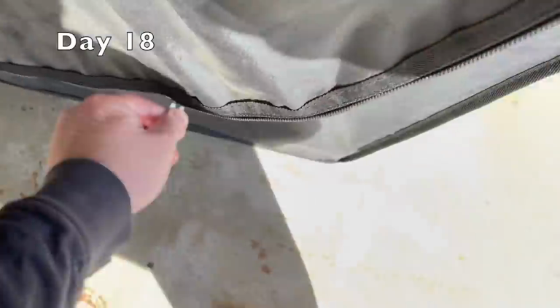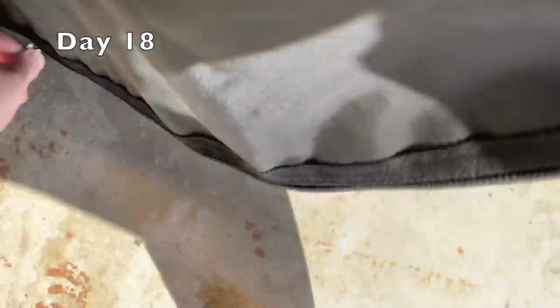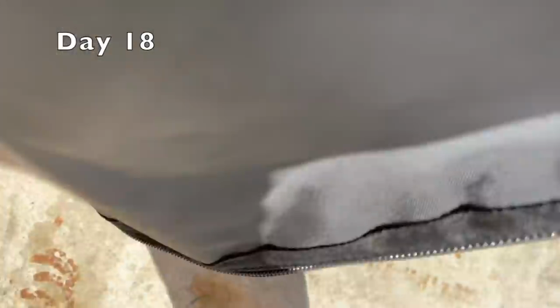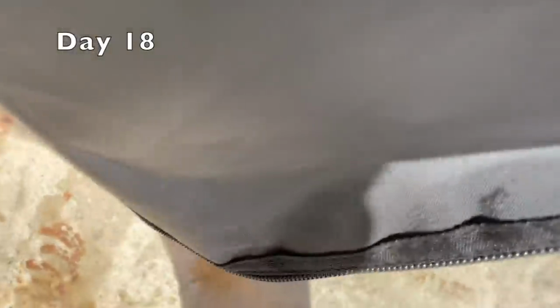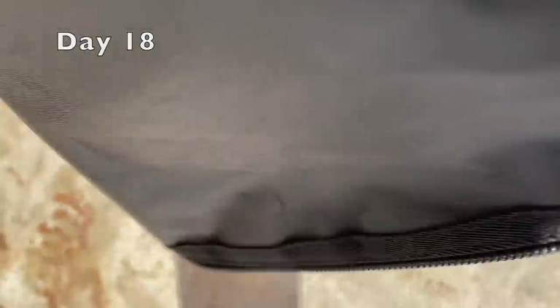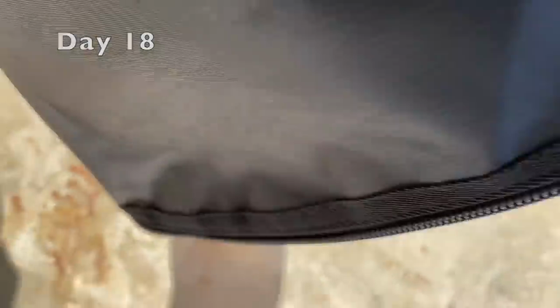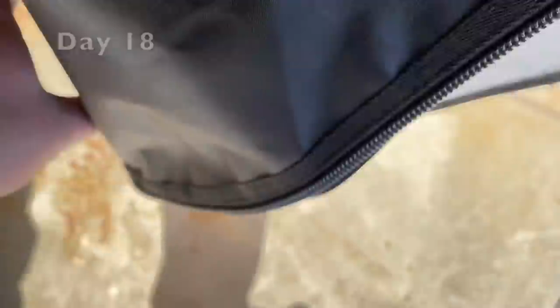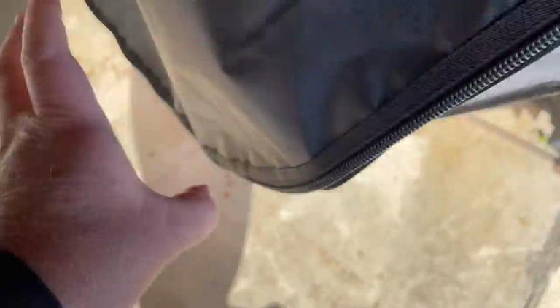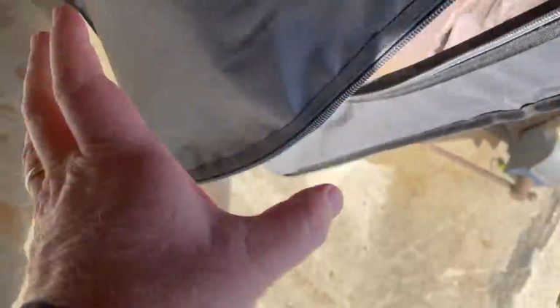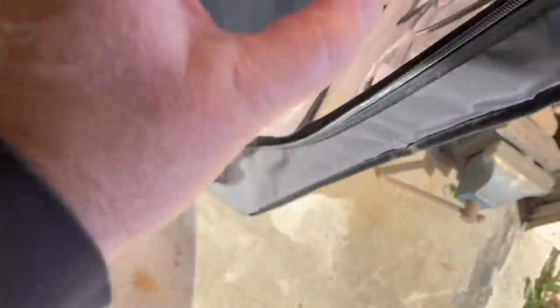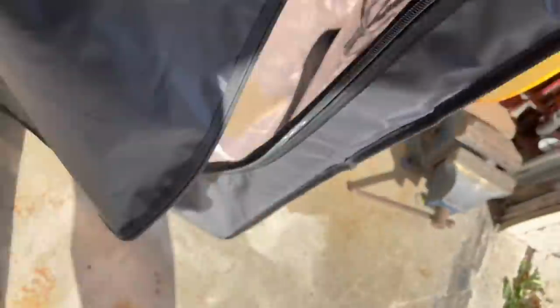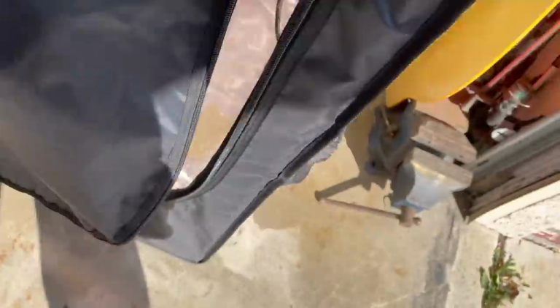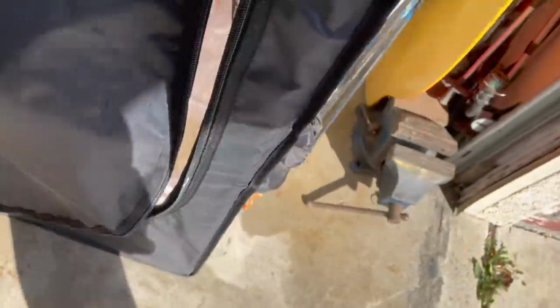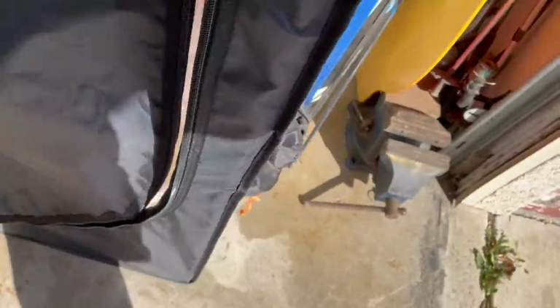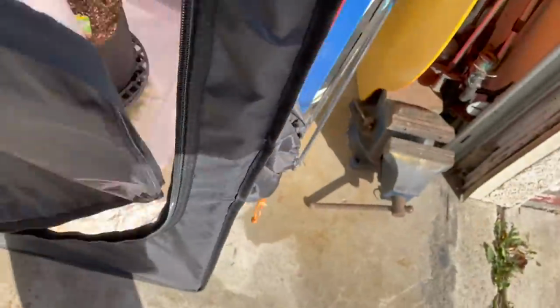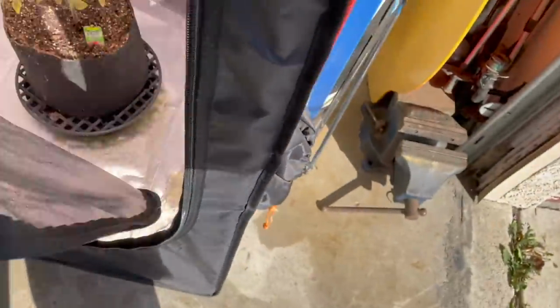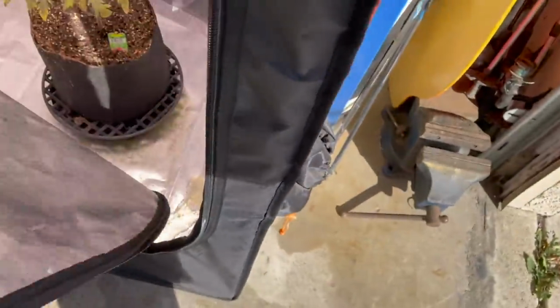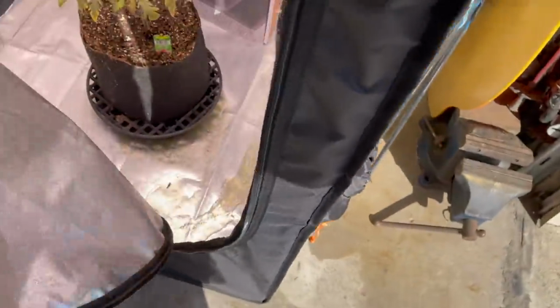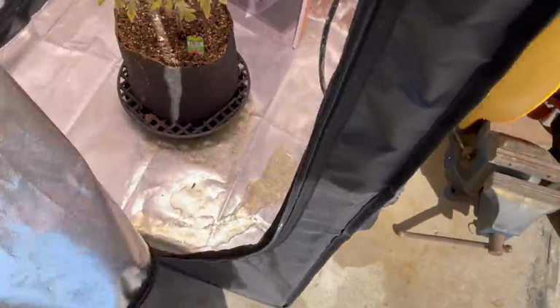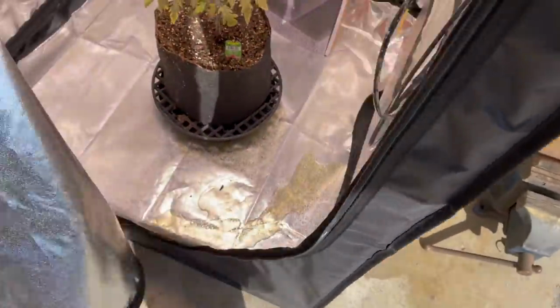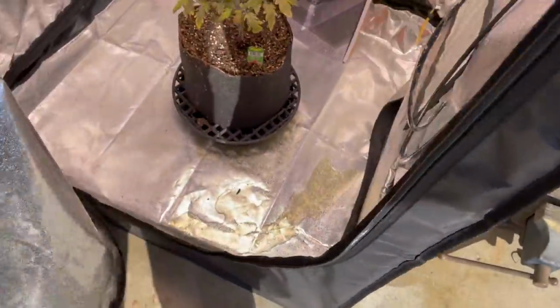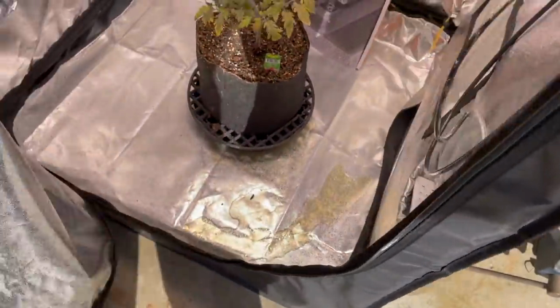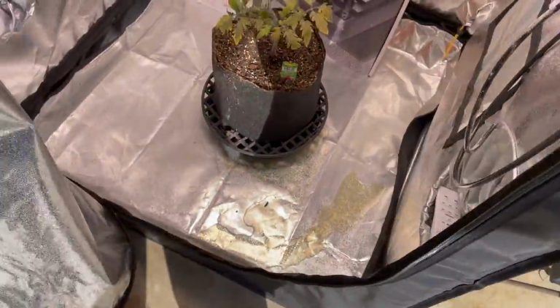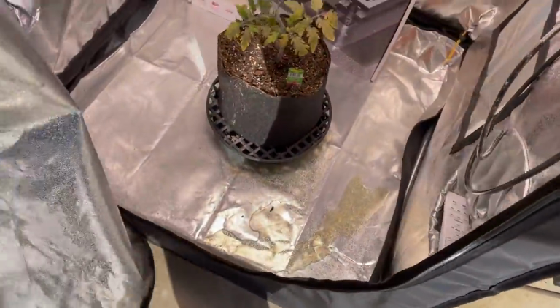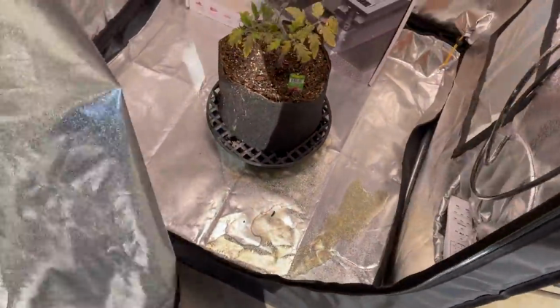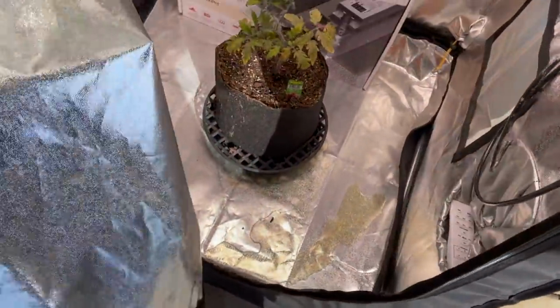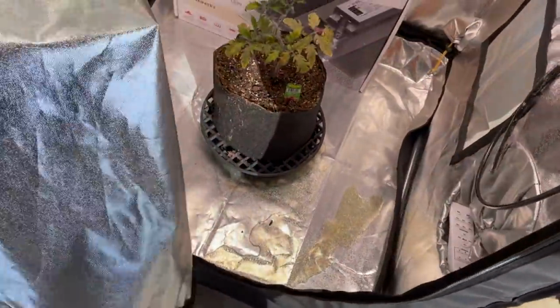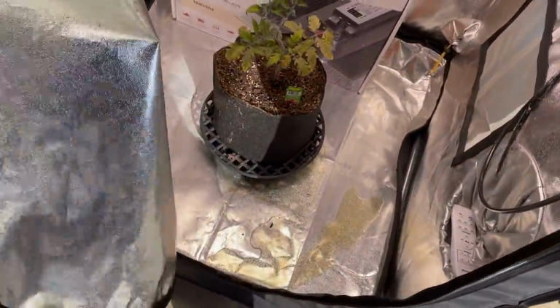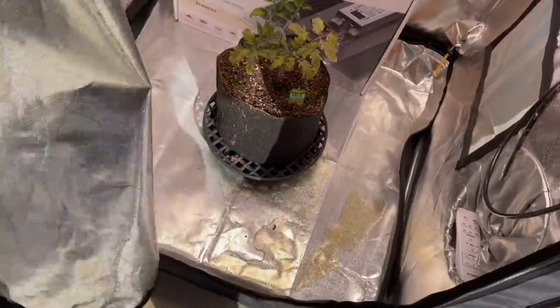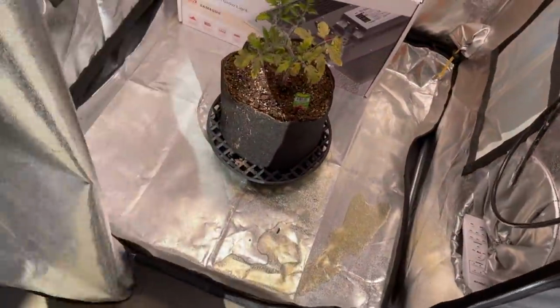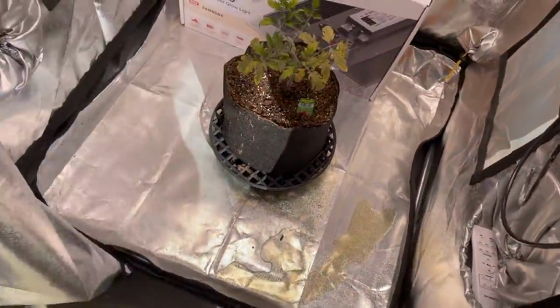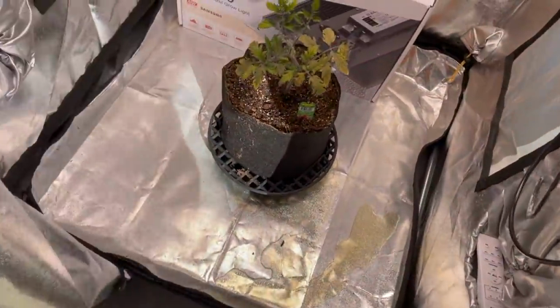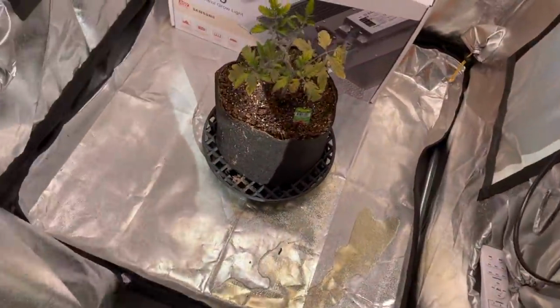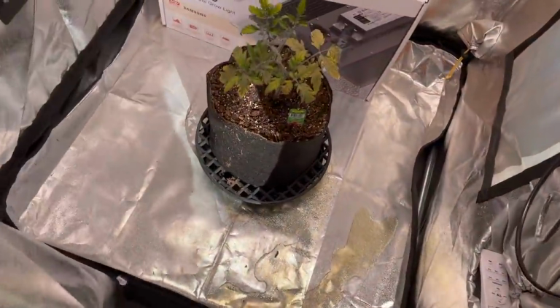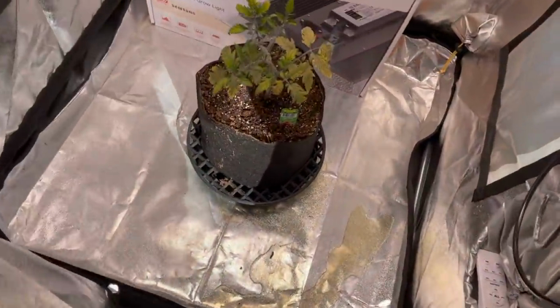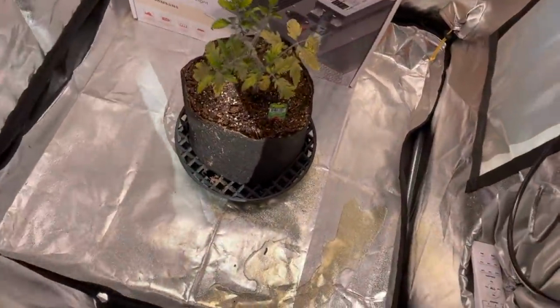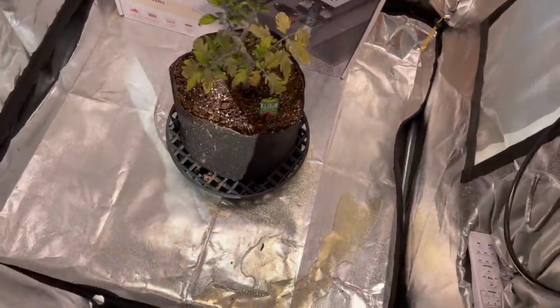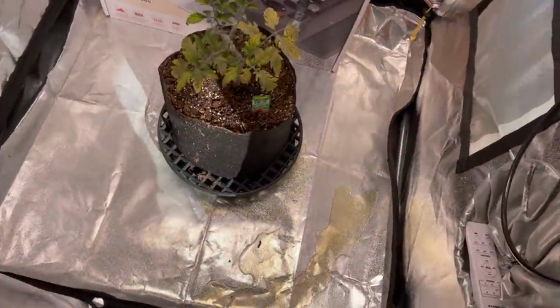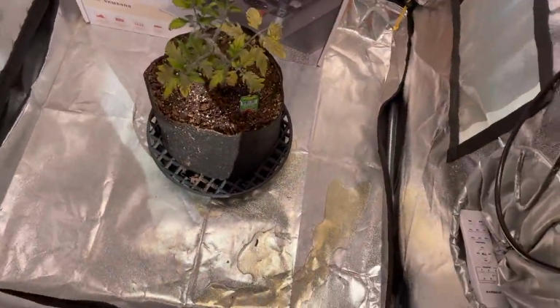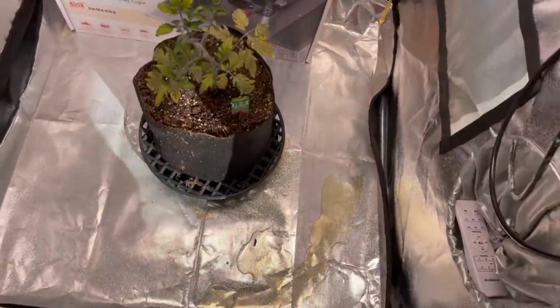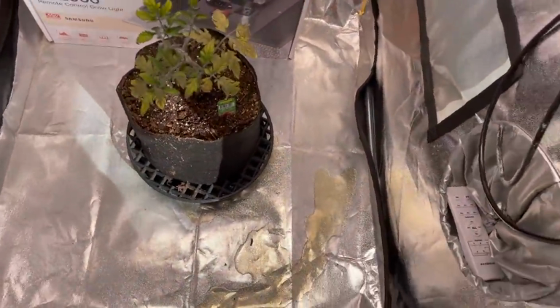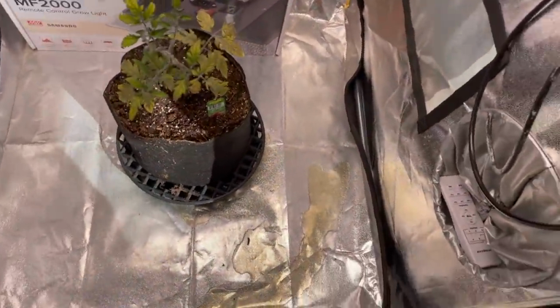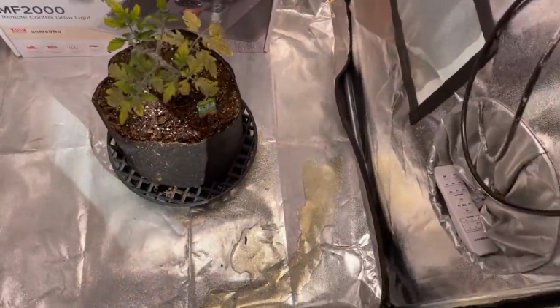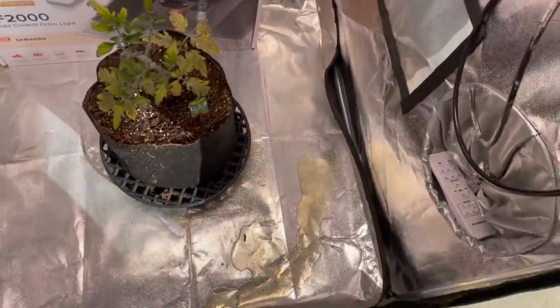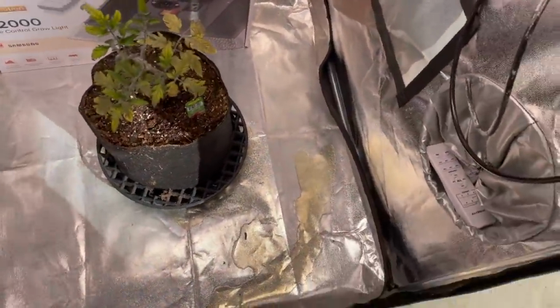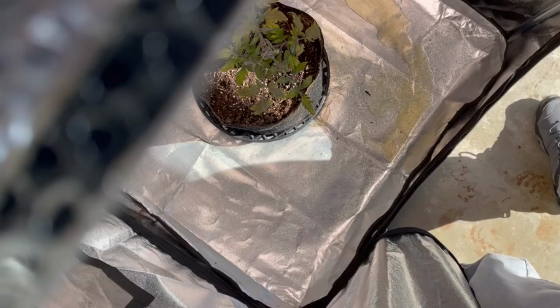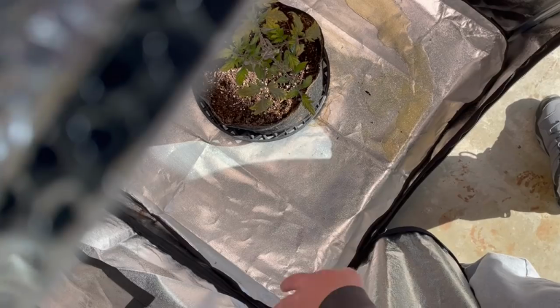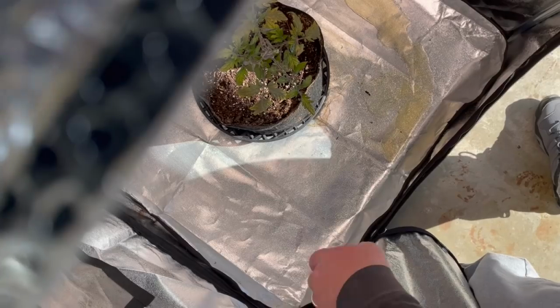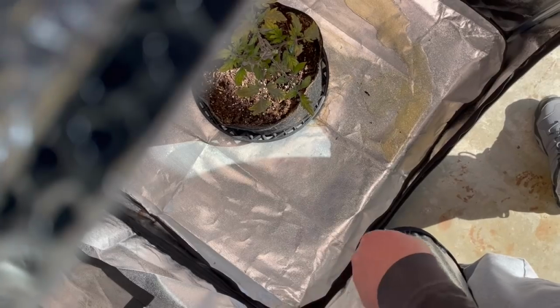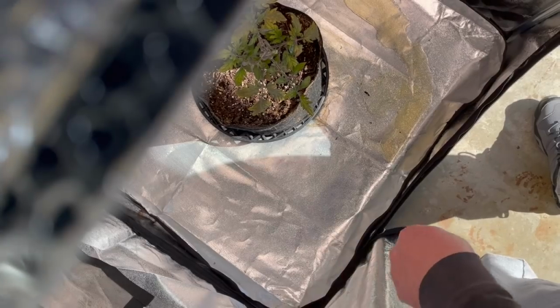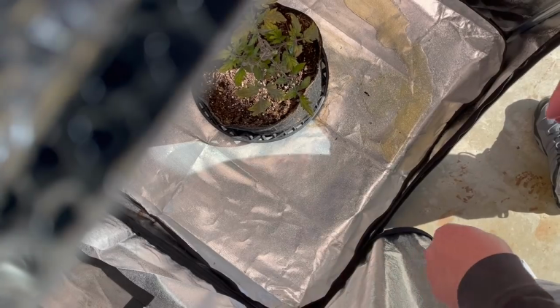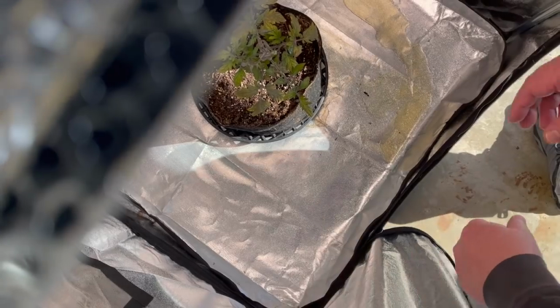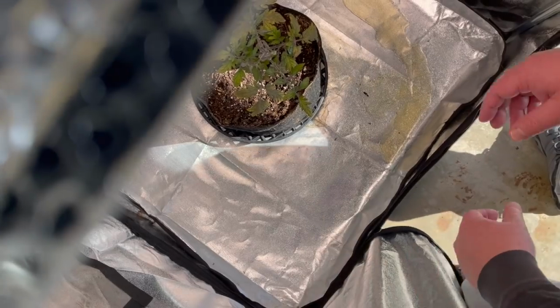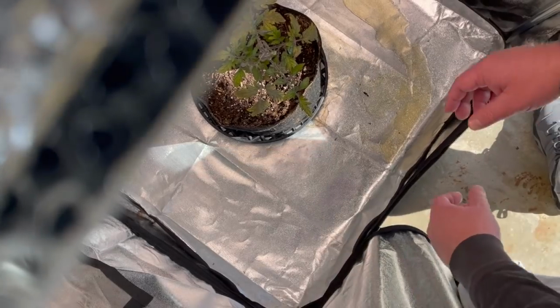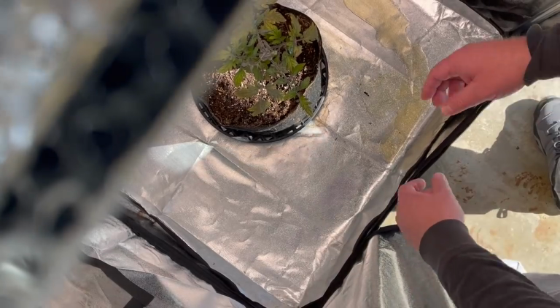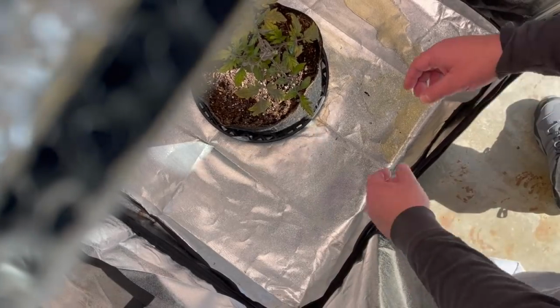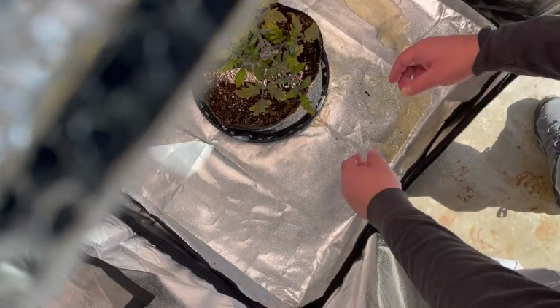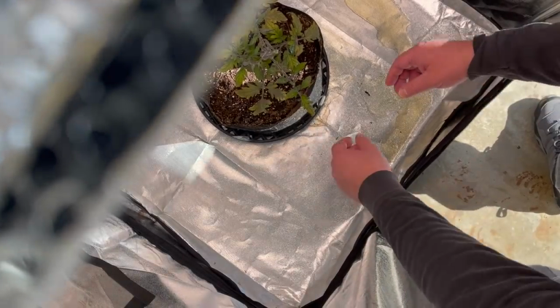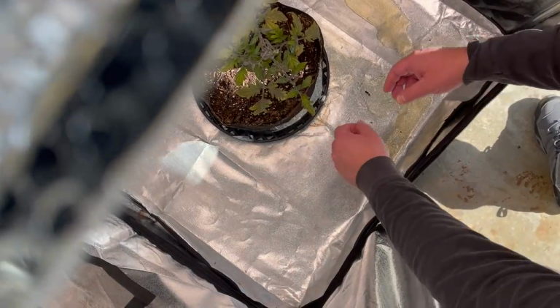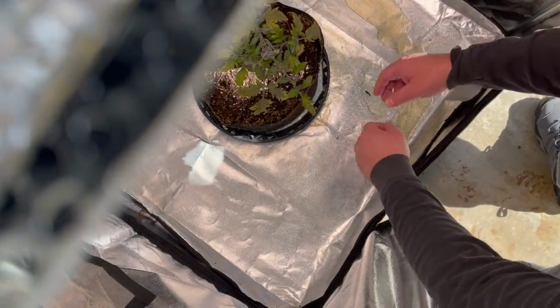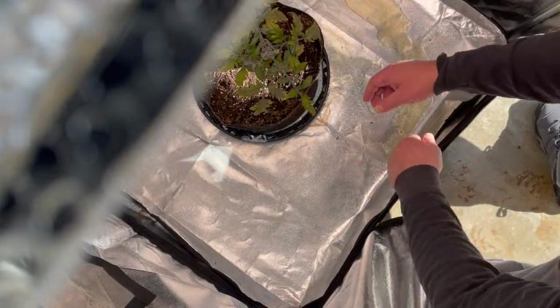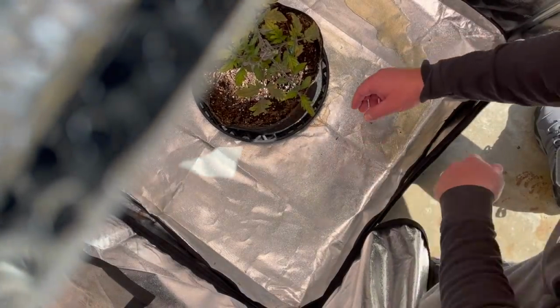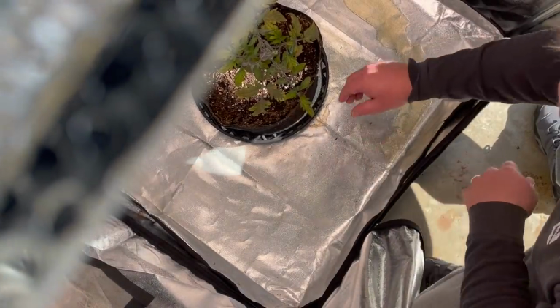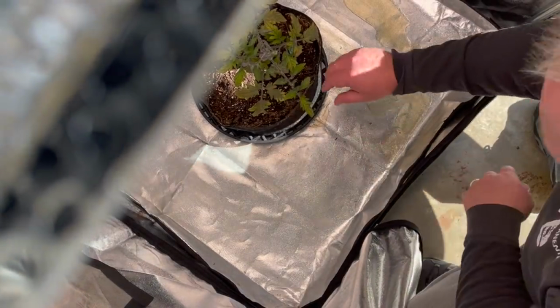This is when I realized I had been overwatering the plant. I thought as long as I had runoff it'd be okay.